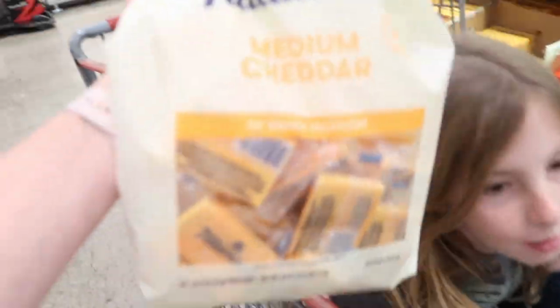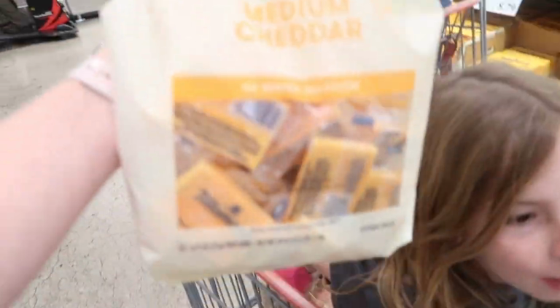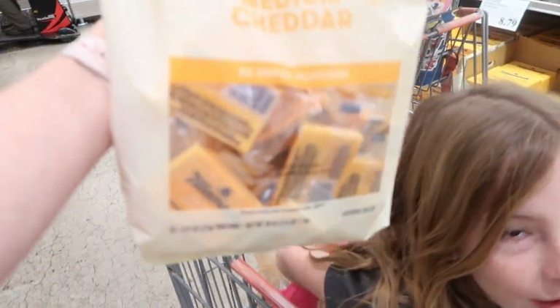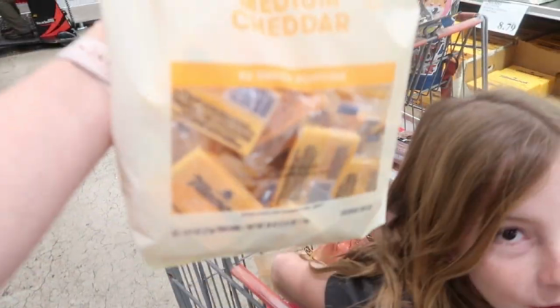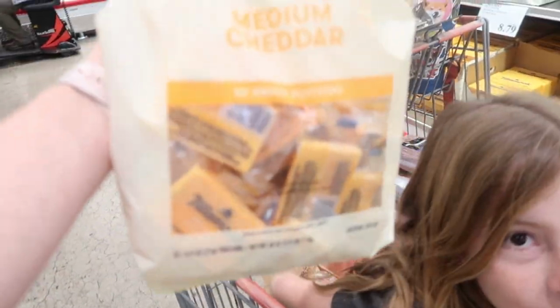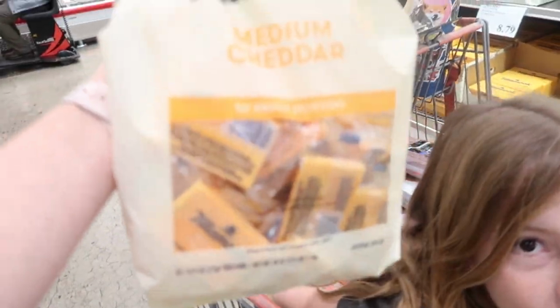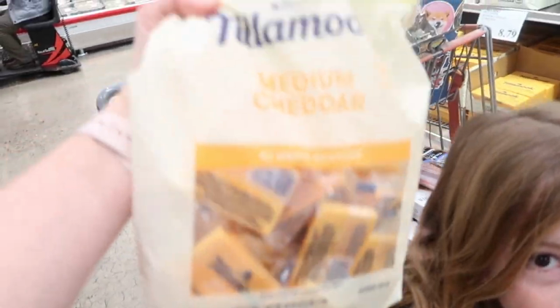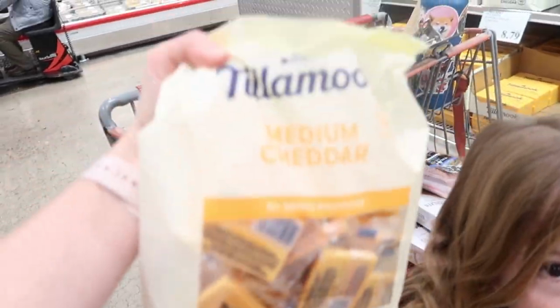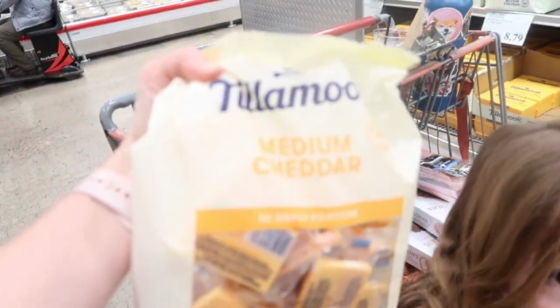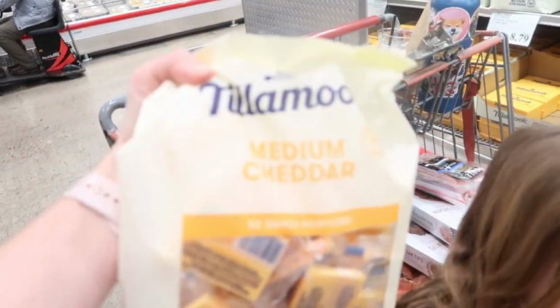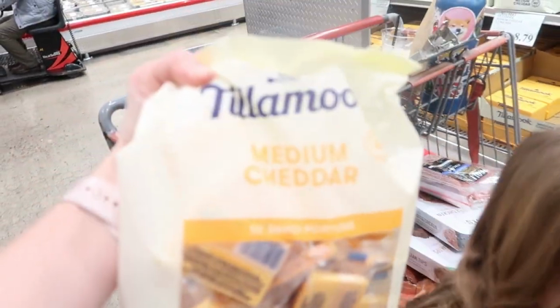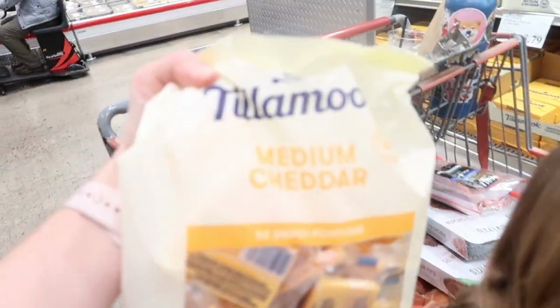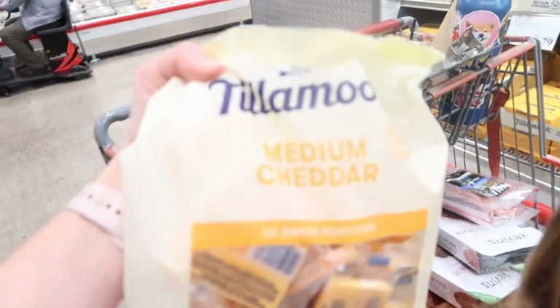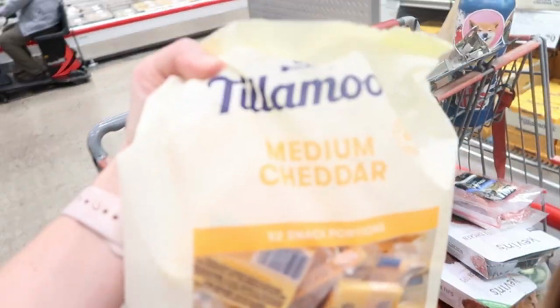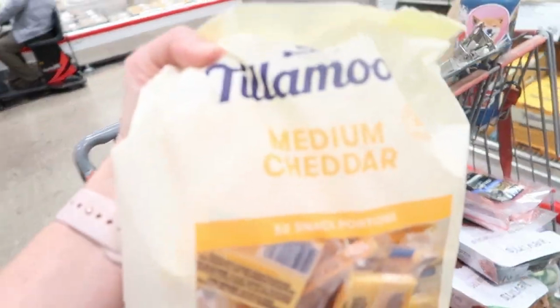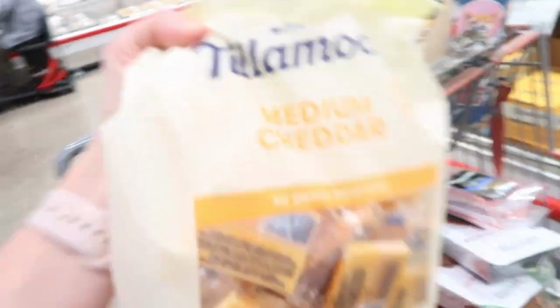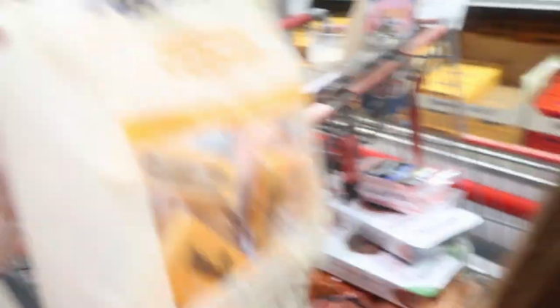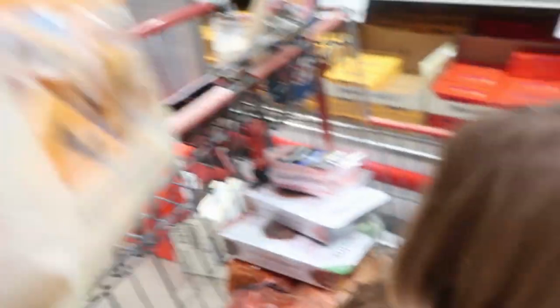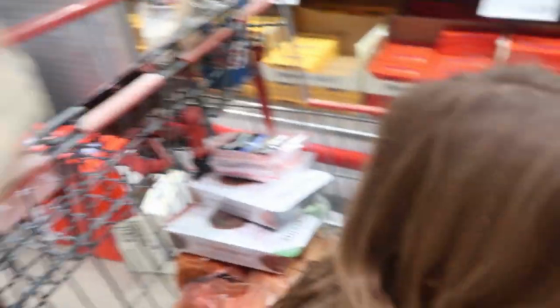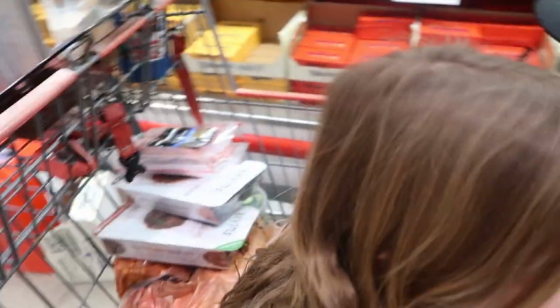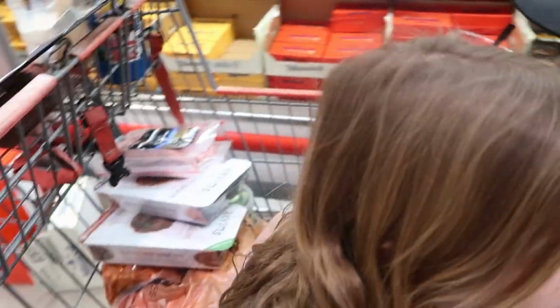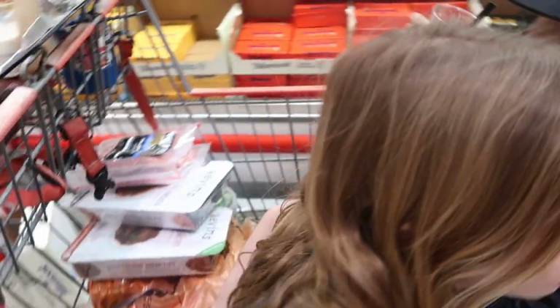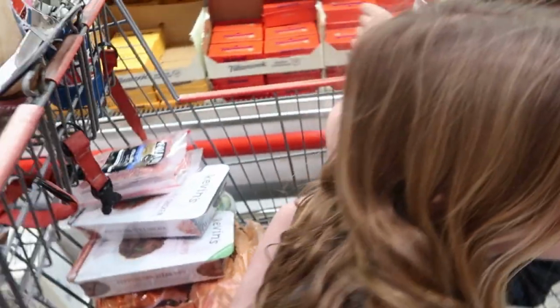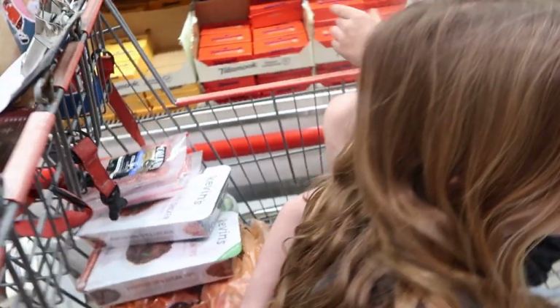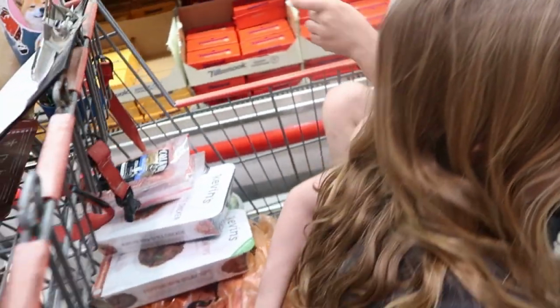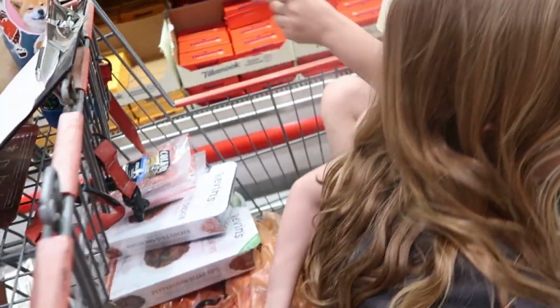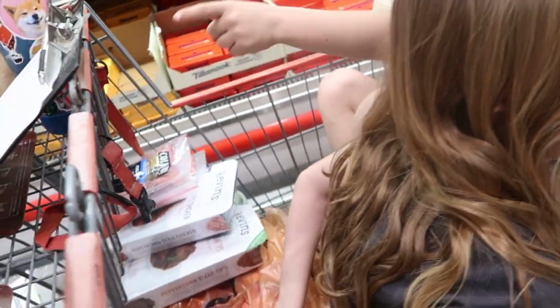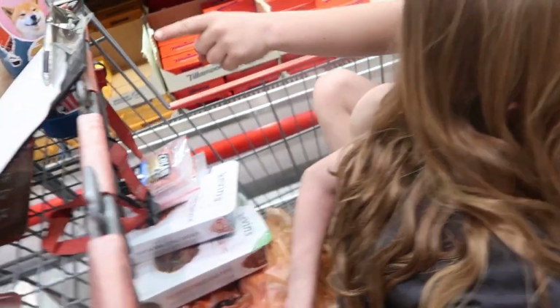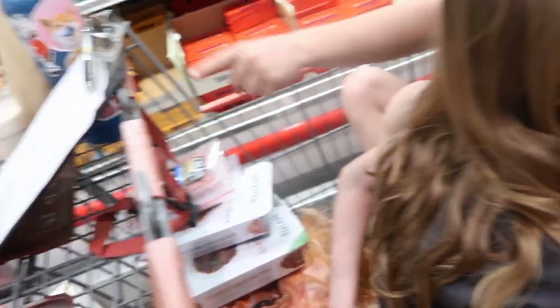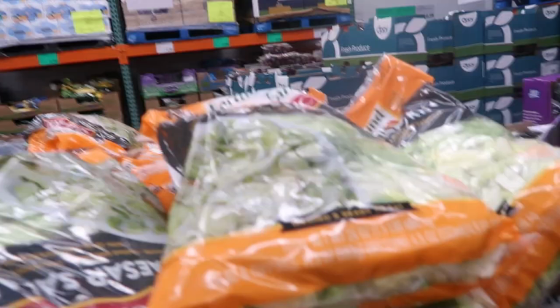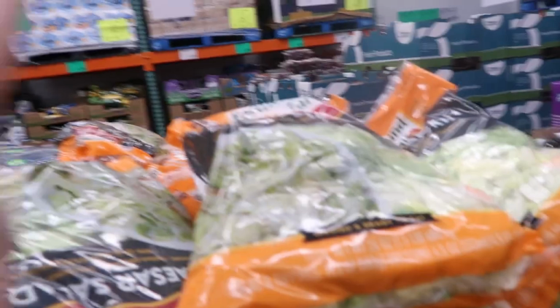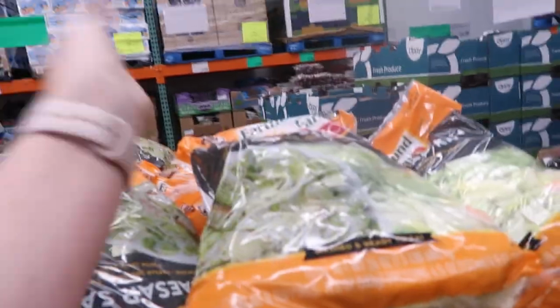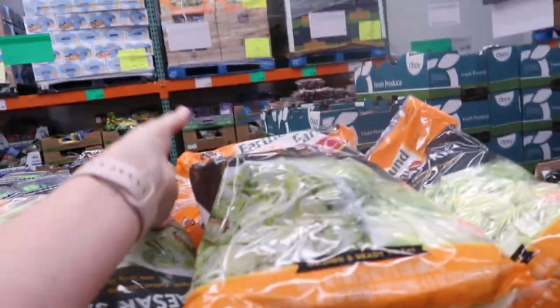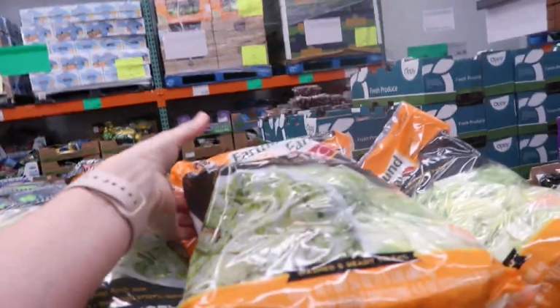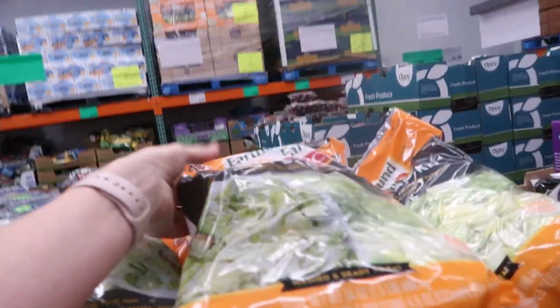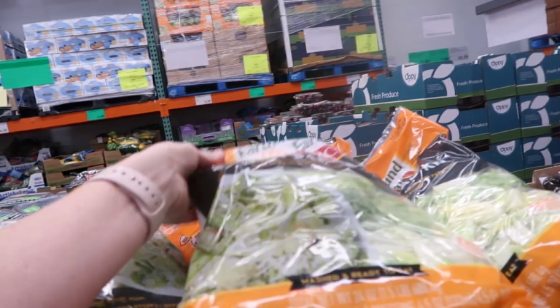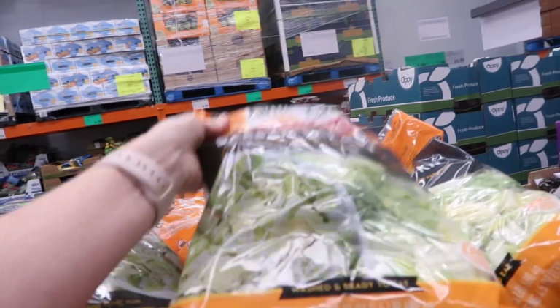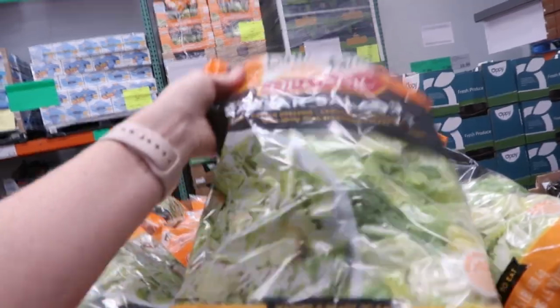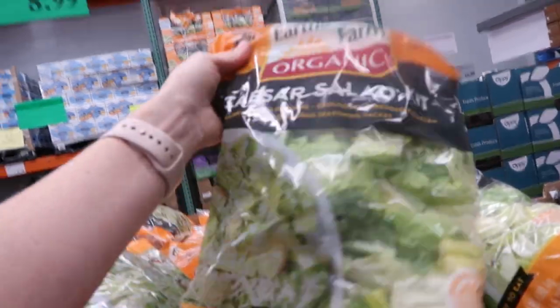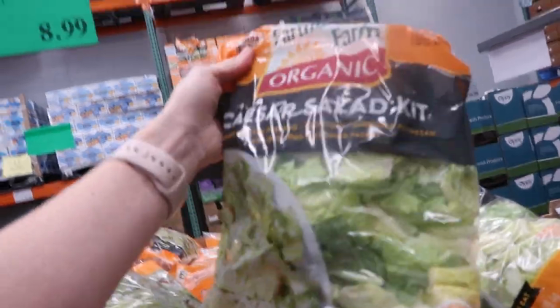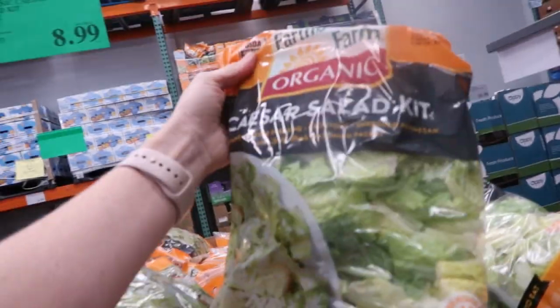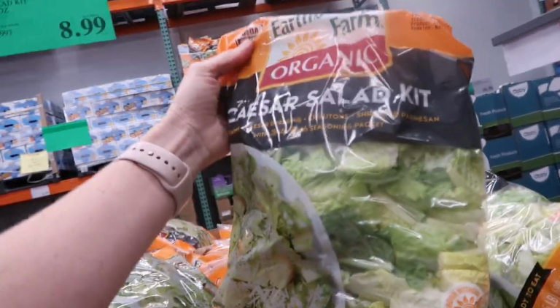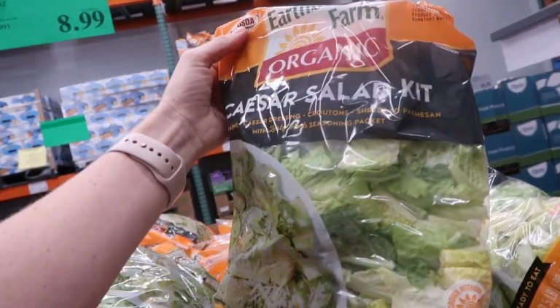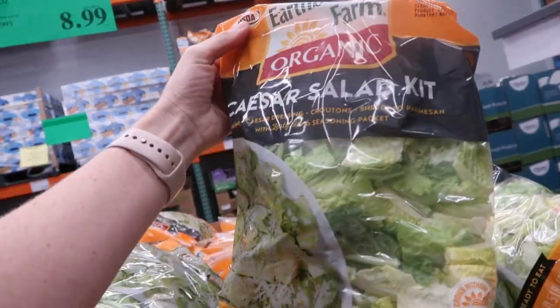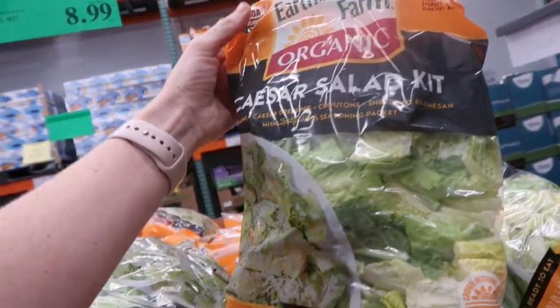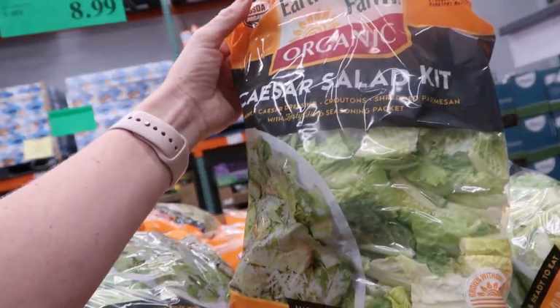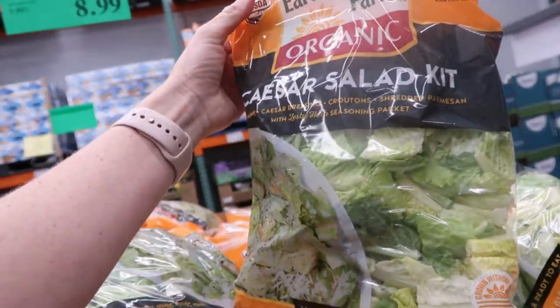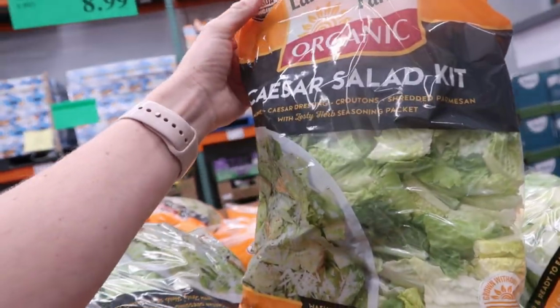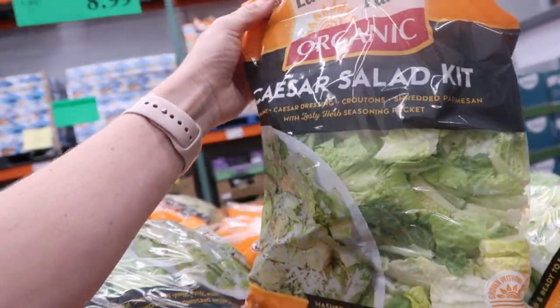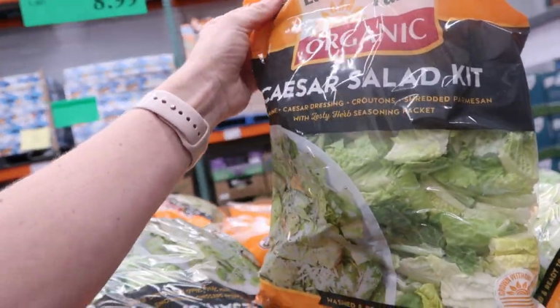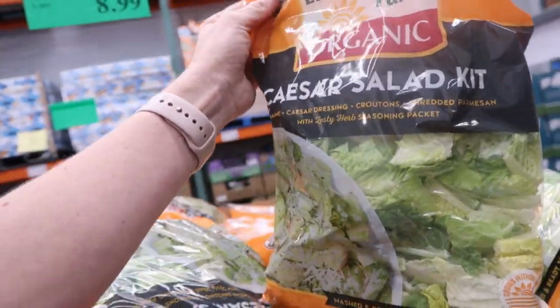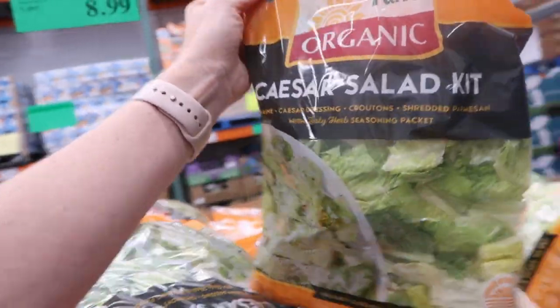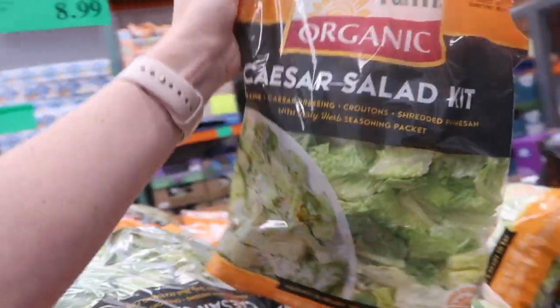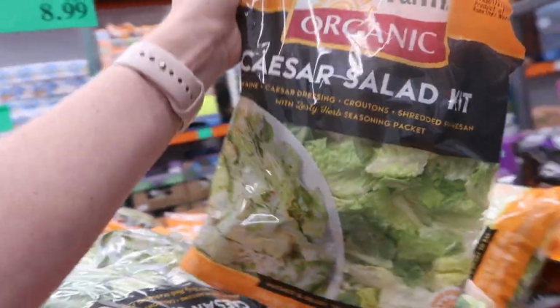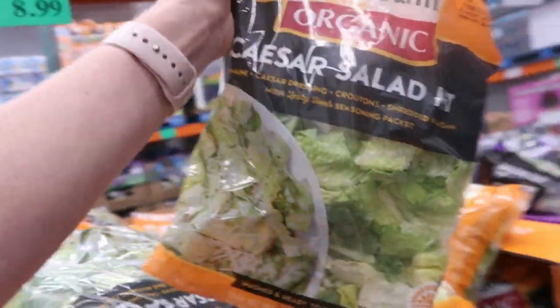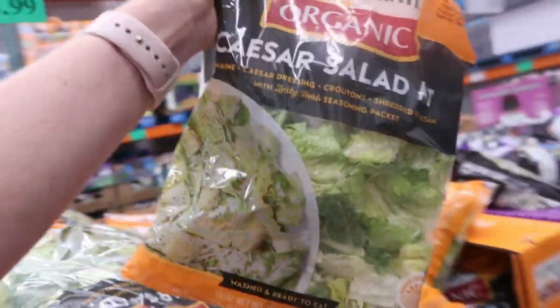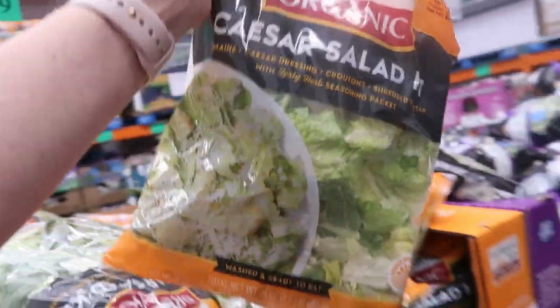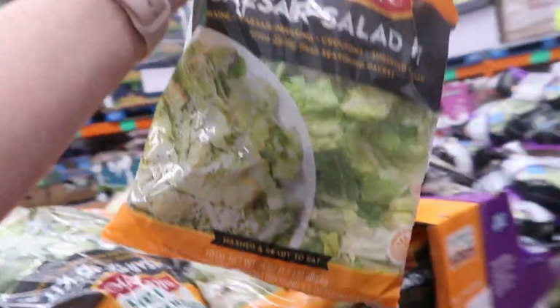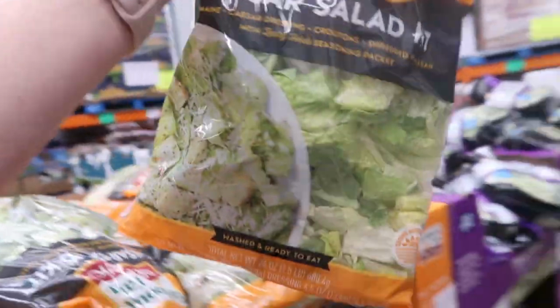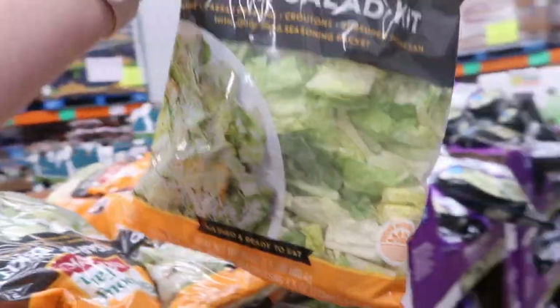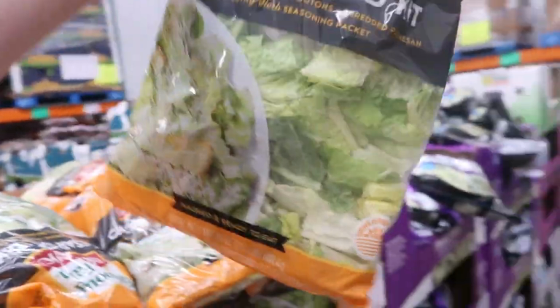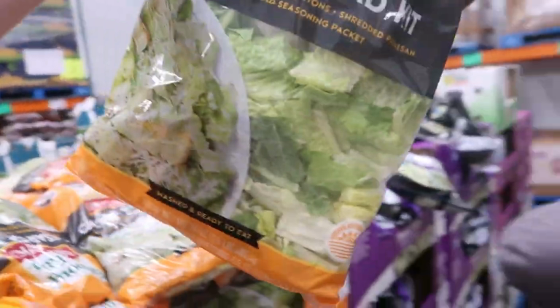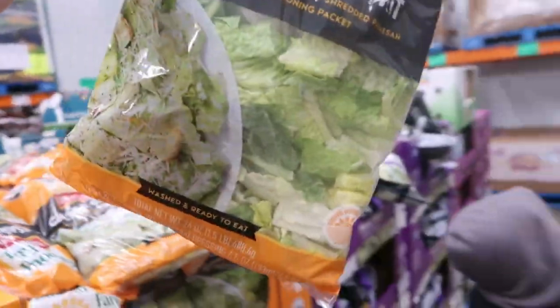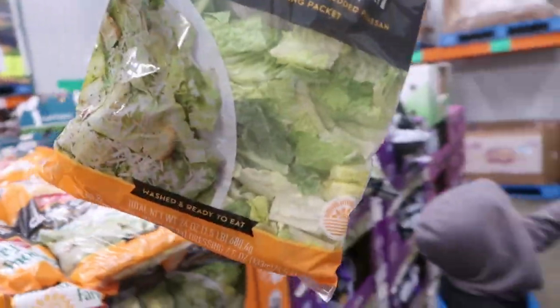The kids prefer these individual cheese packs. $8.99 for a 24-ounce Caesar salad kit.